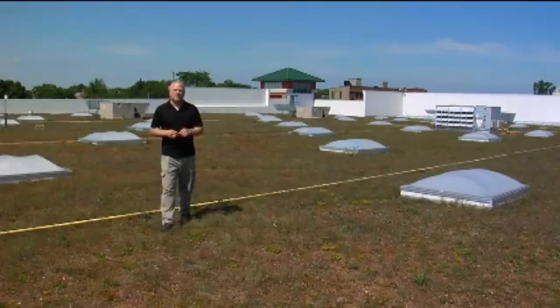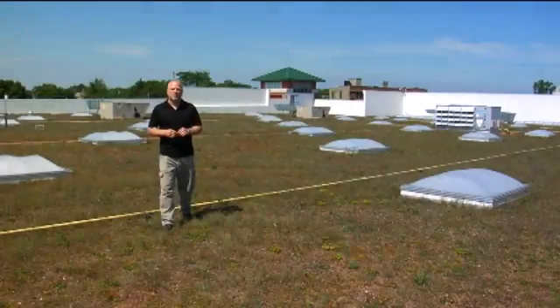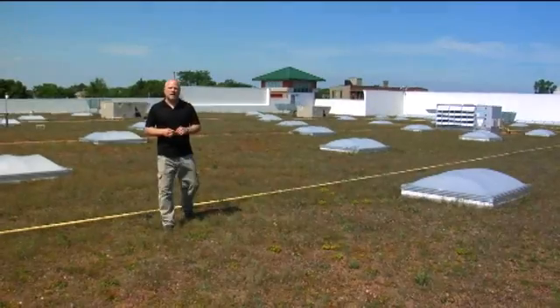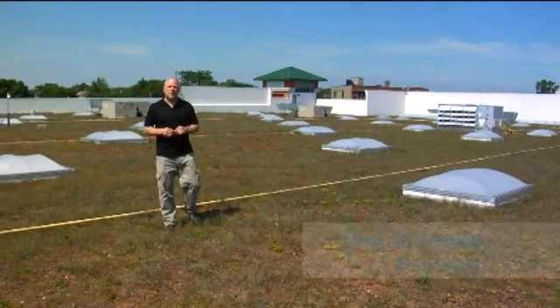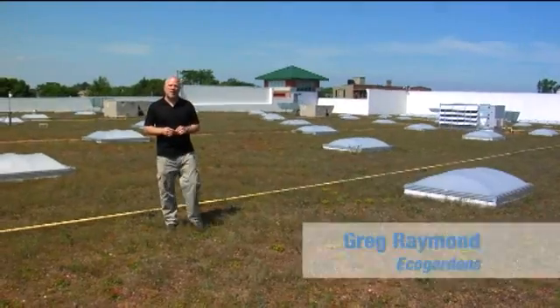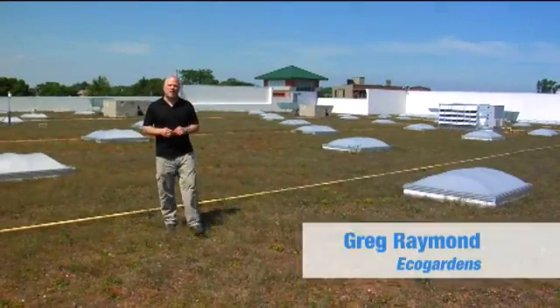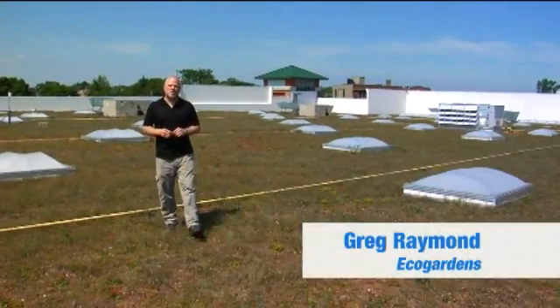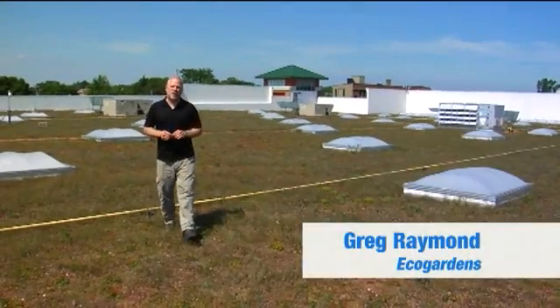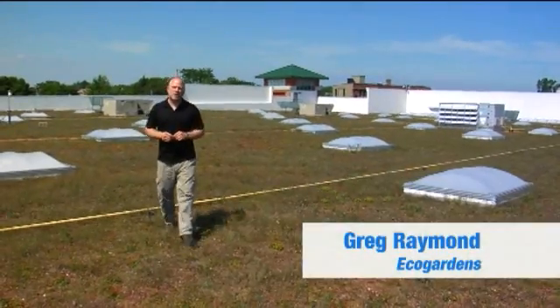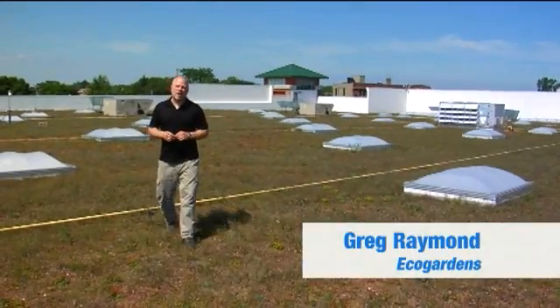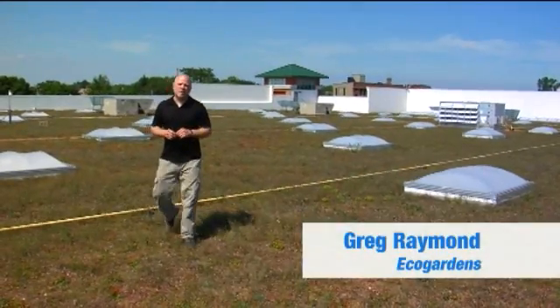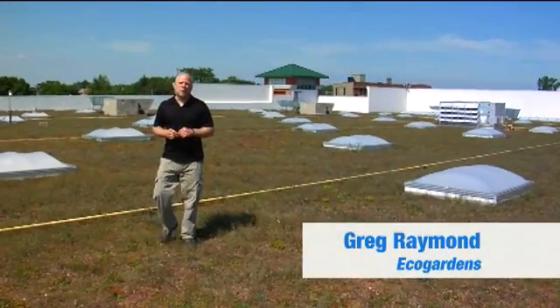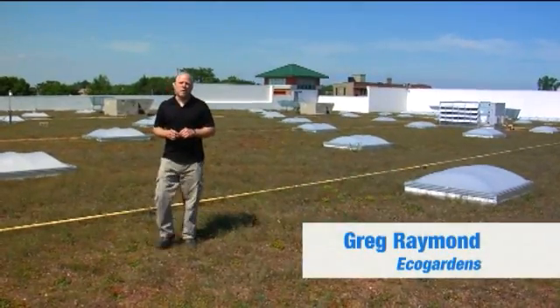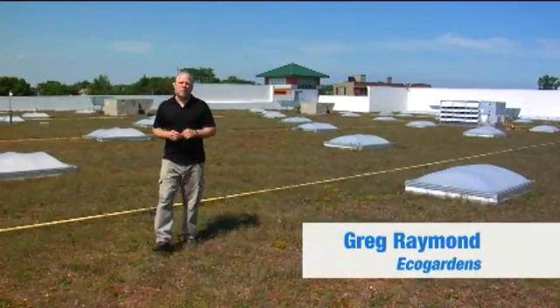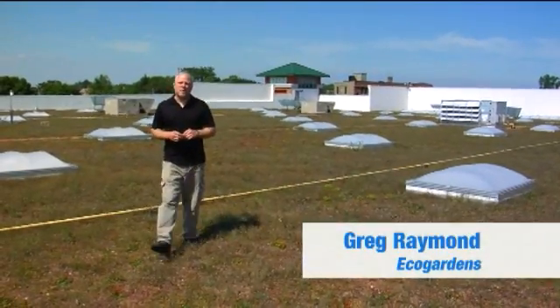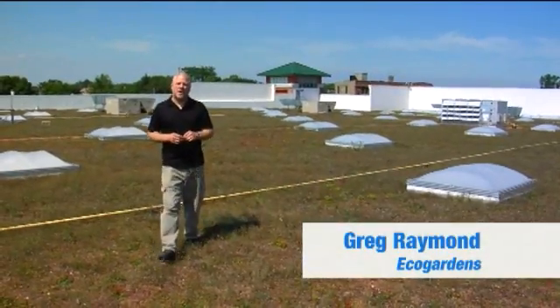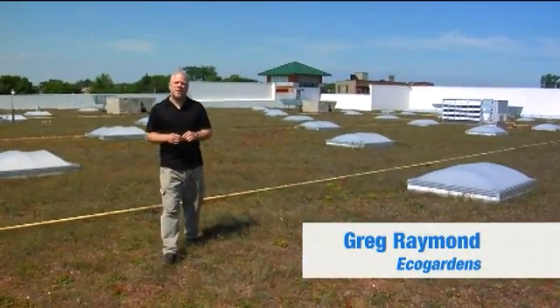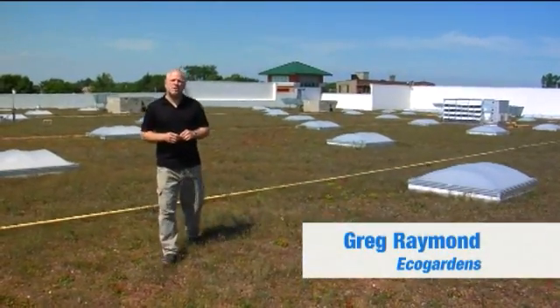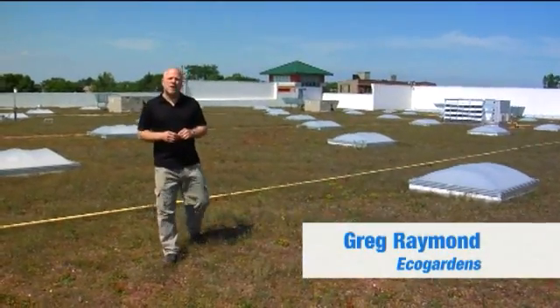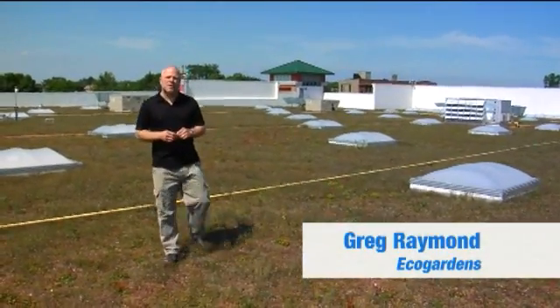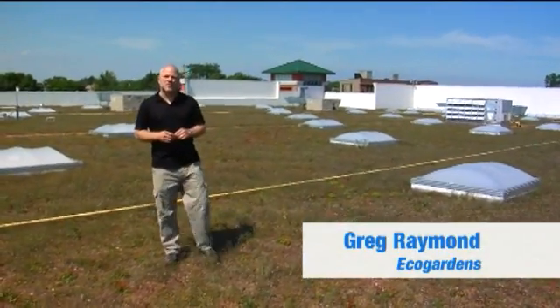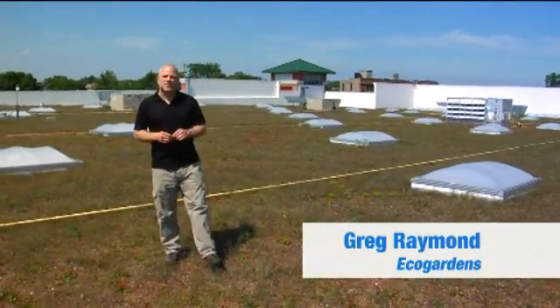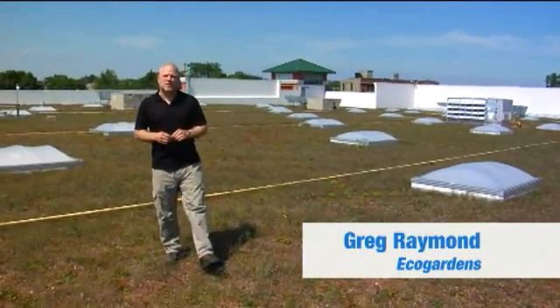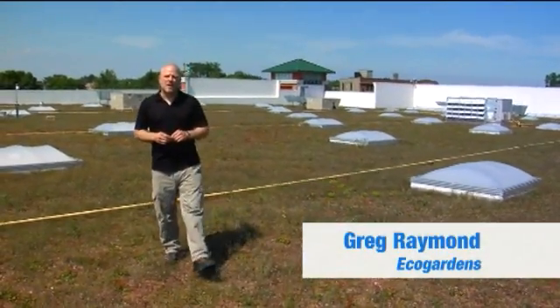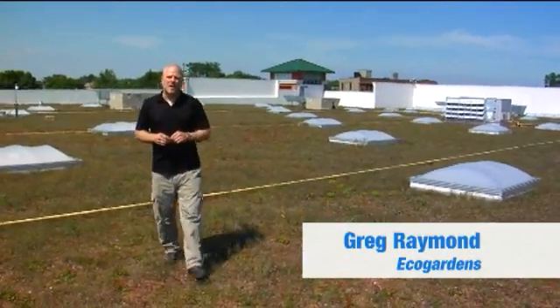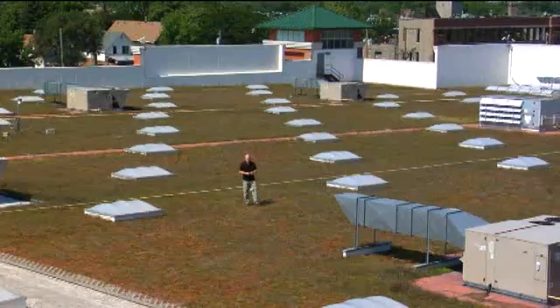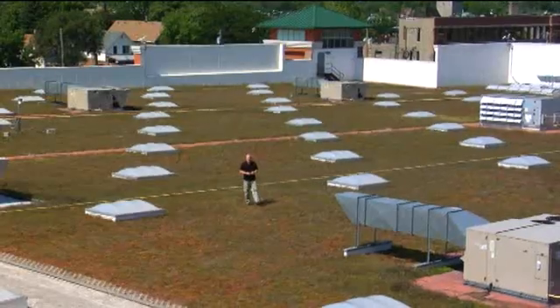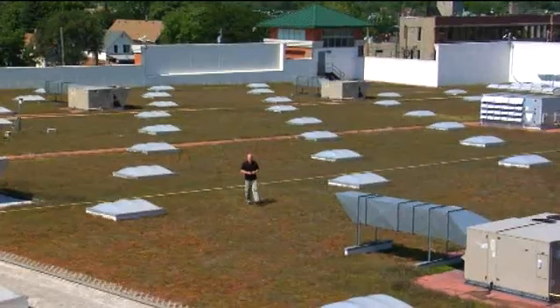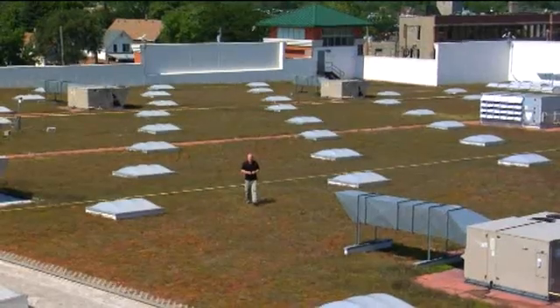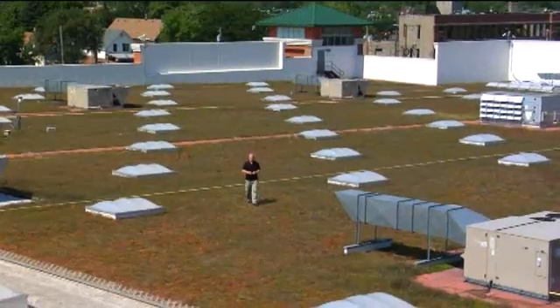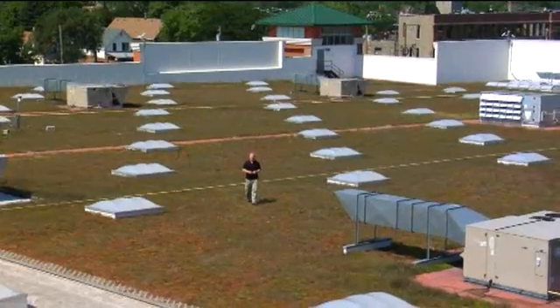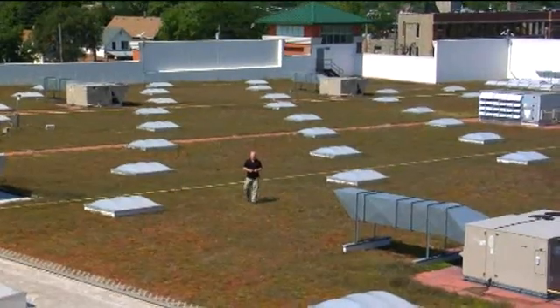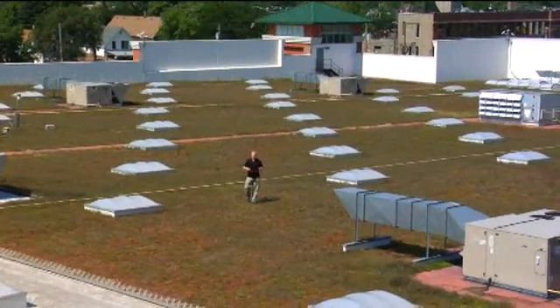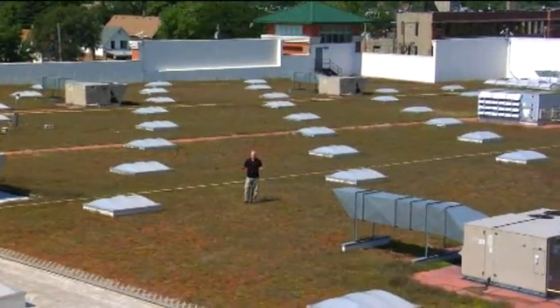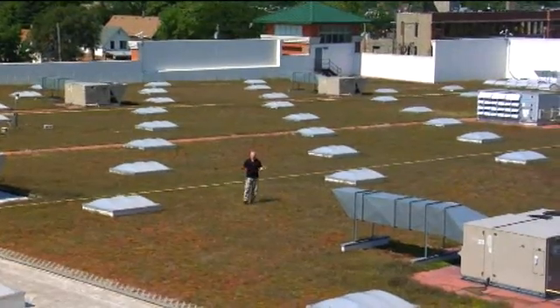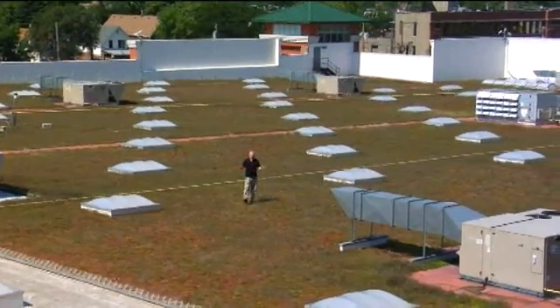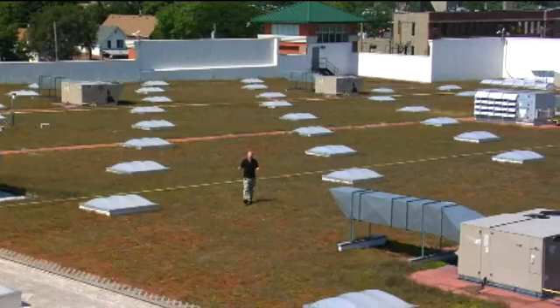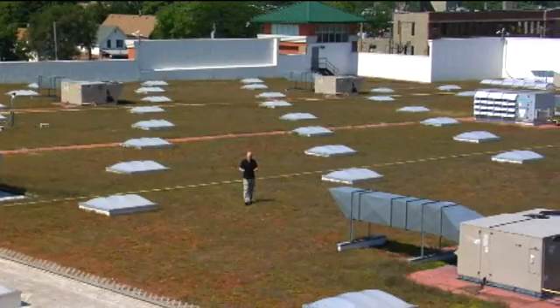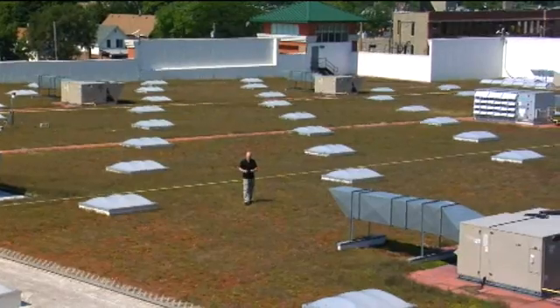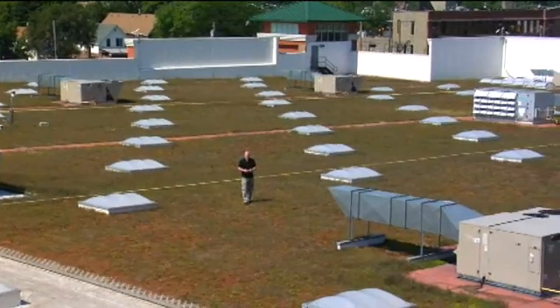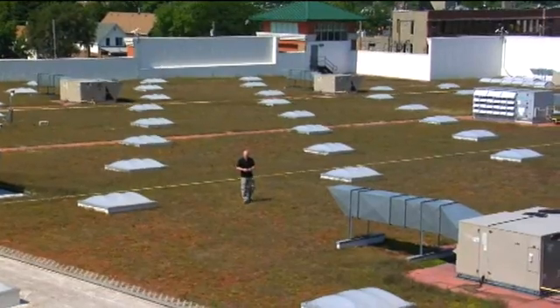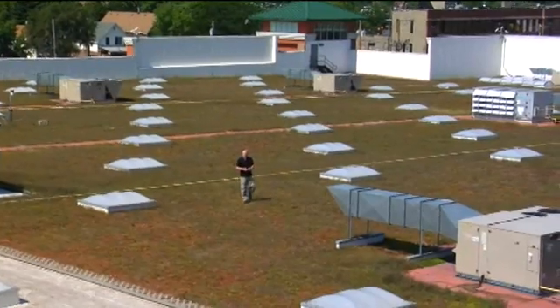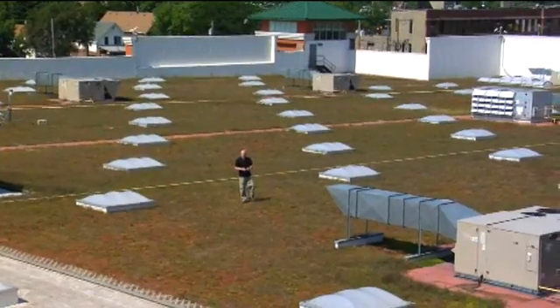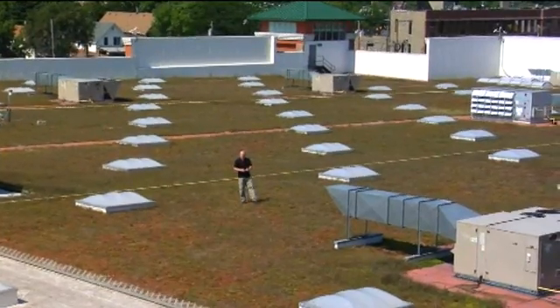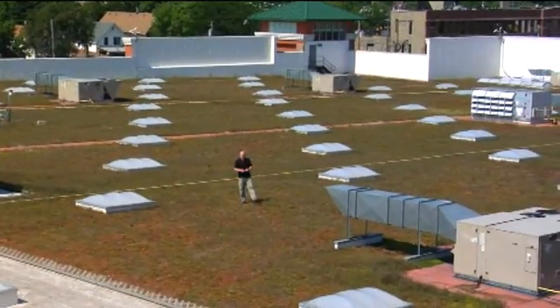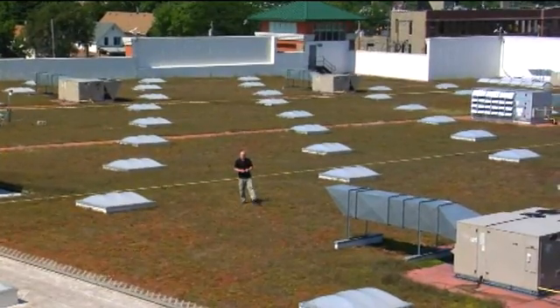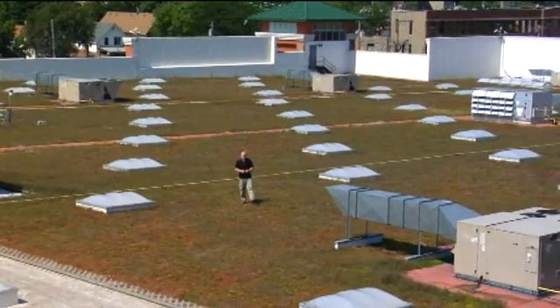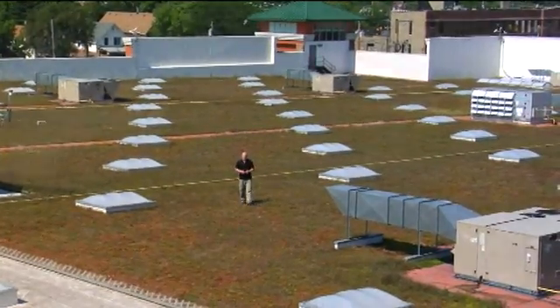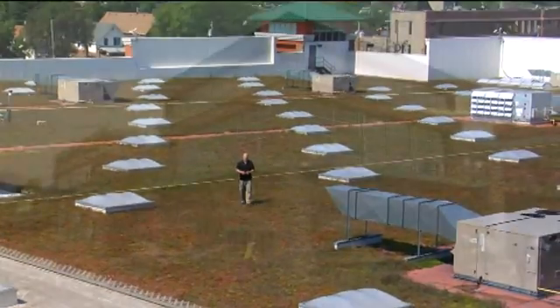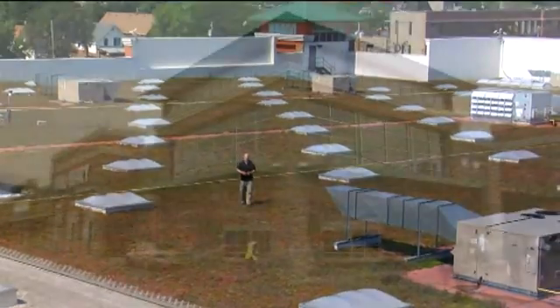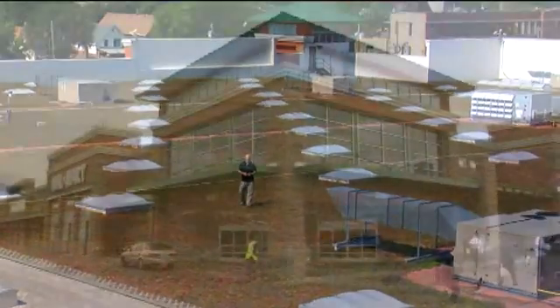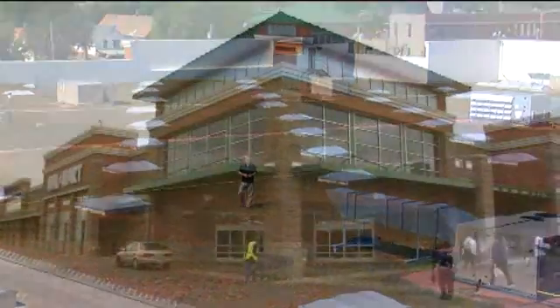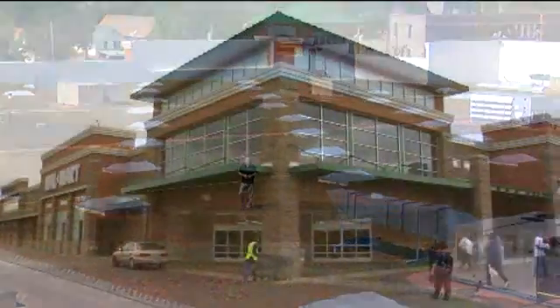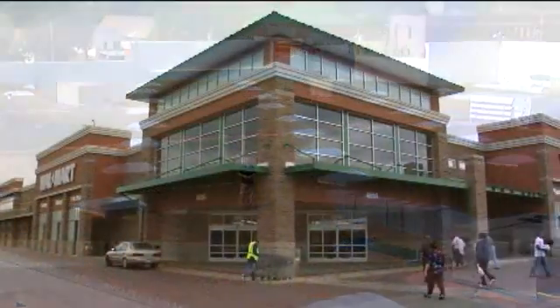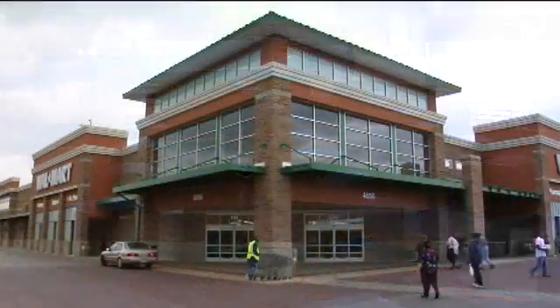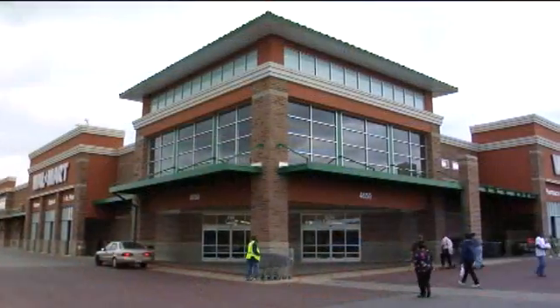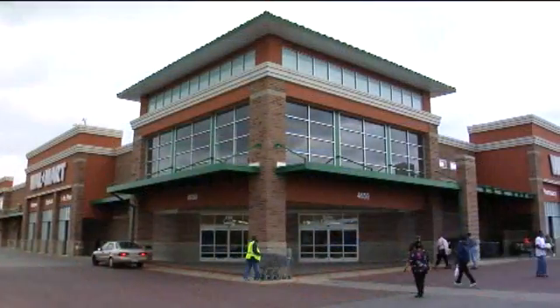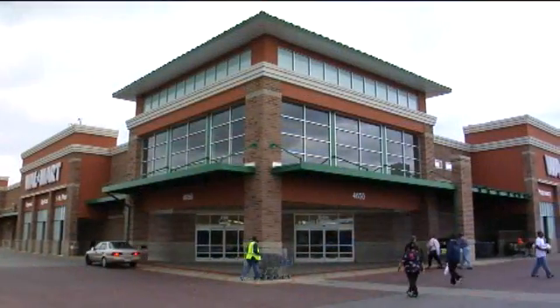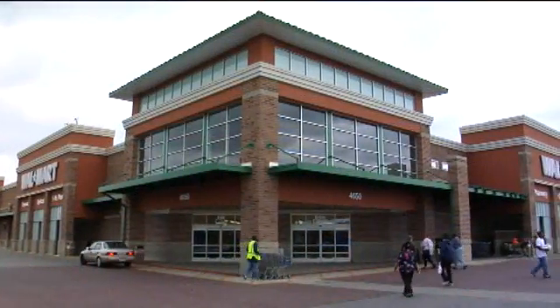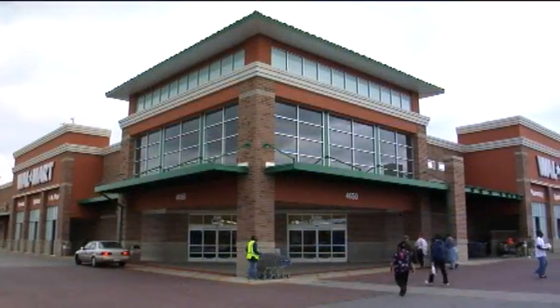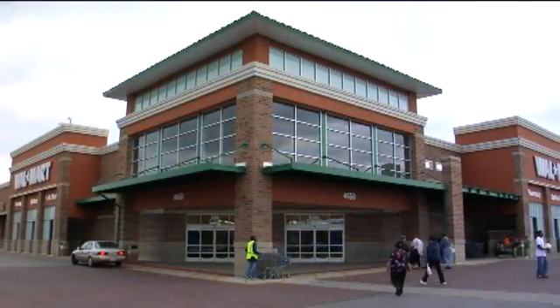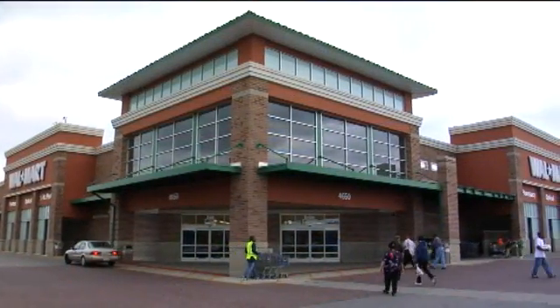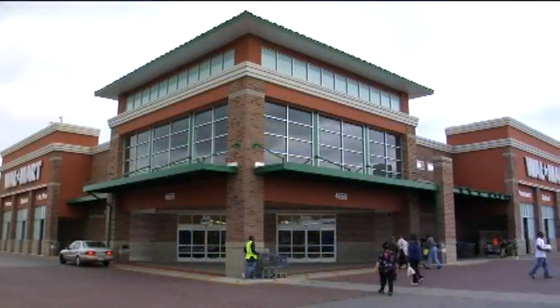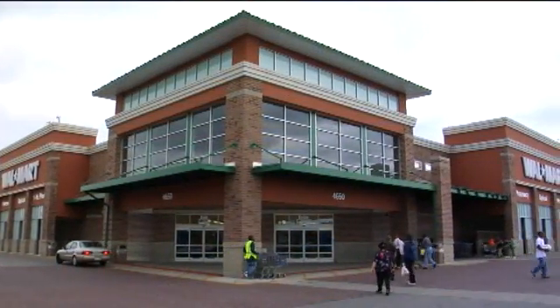Hello, my name is Greg Raymond. I'm with Eco Gardens. I'm standing on the world's largest monitor green roof at the Walmart in Chicago, Illinois.